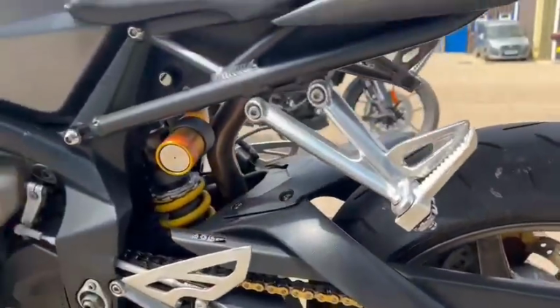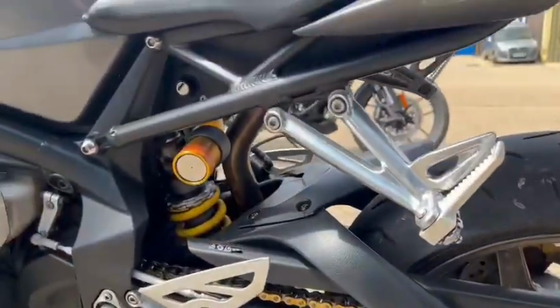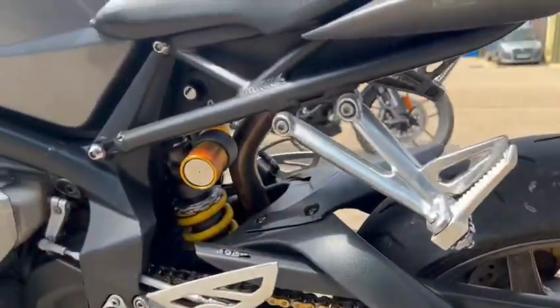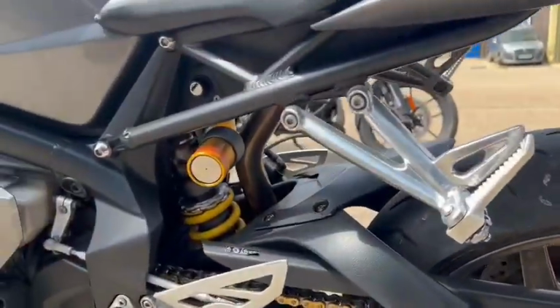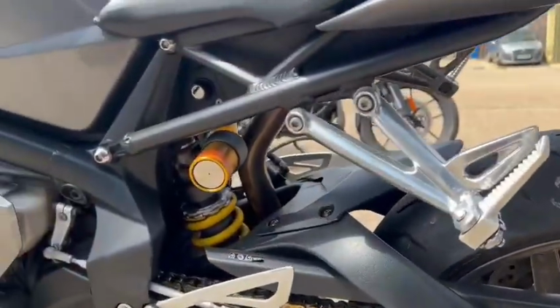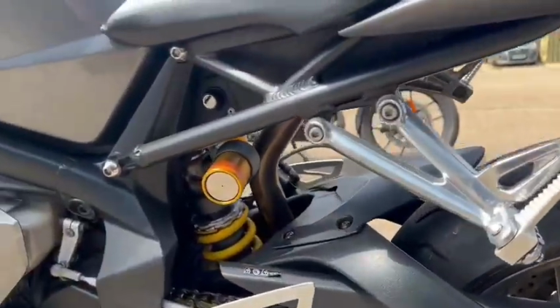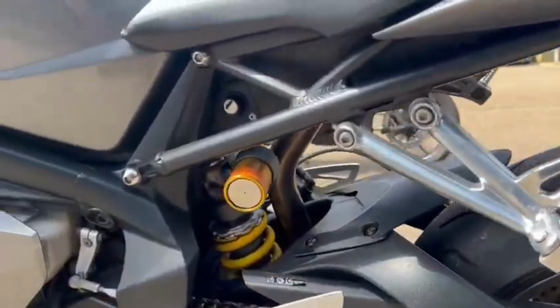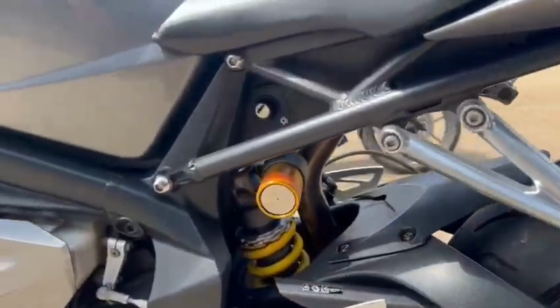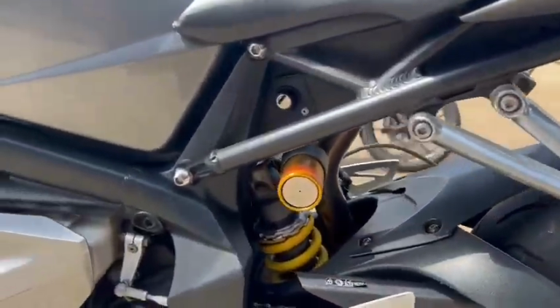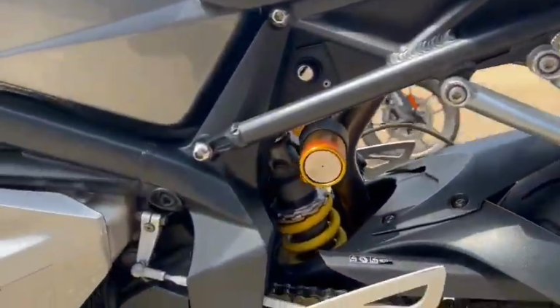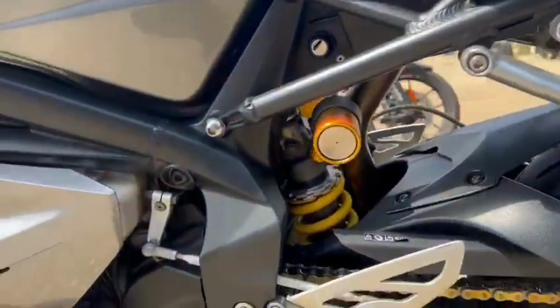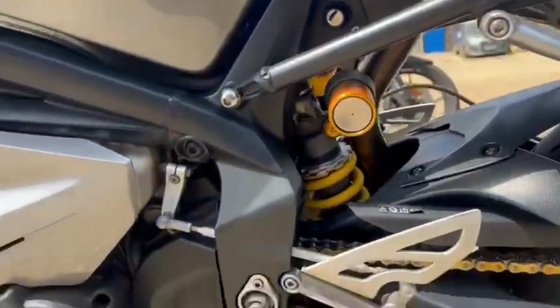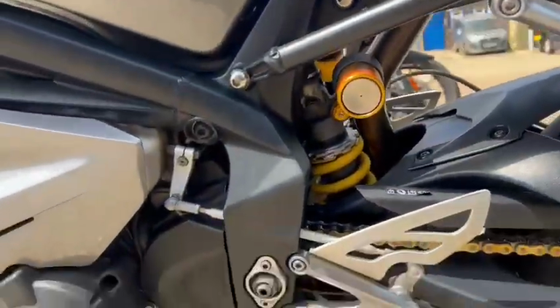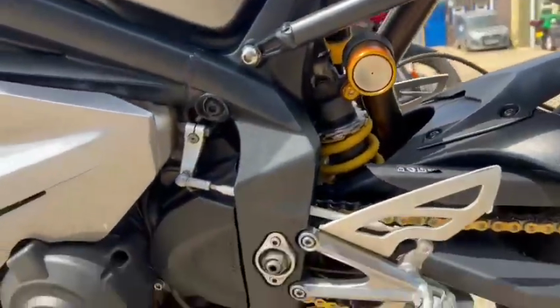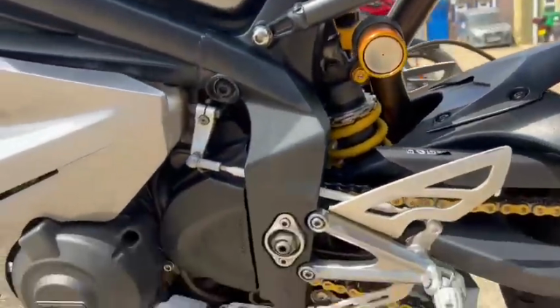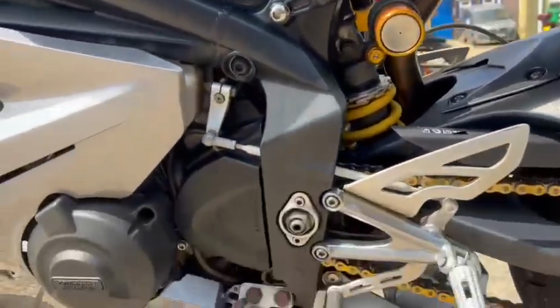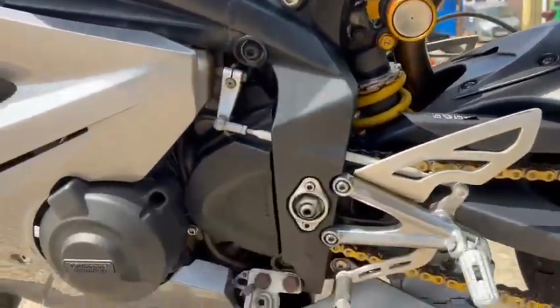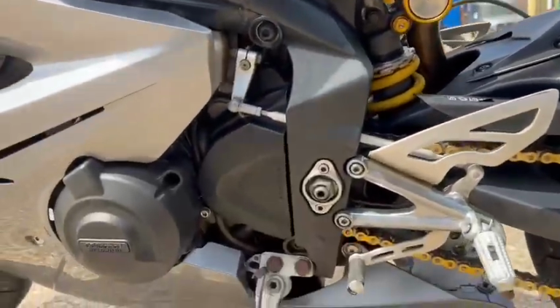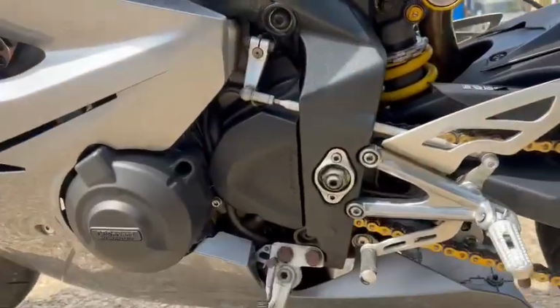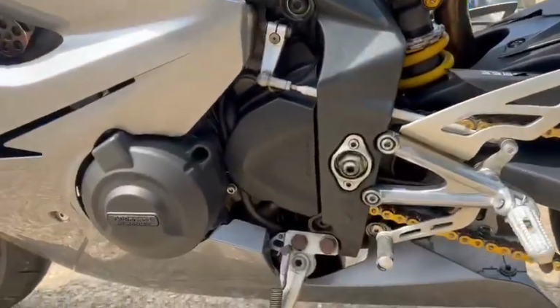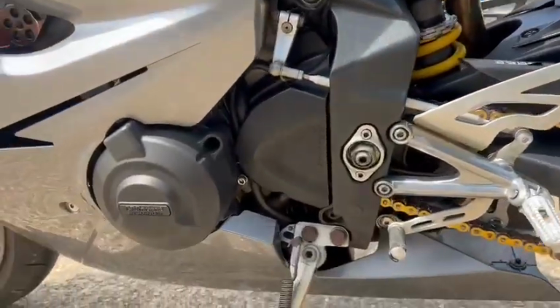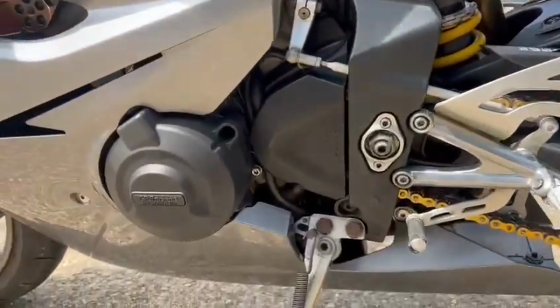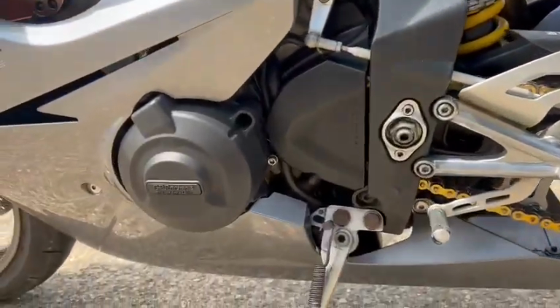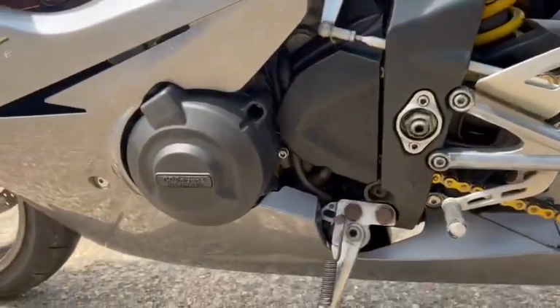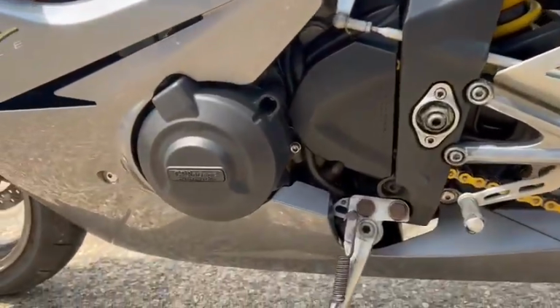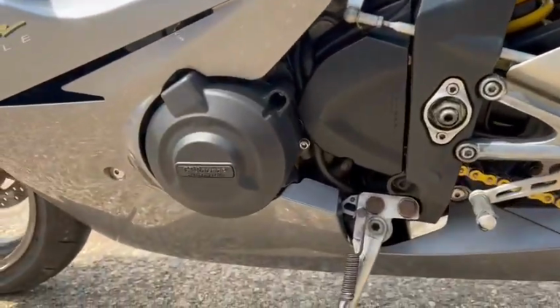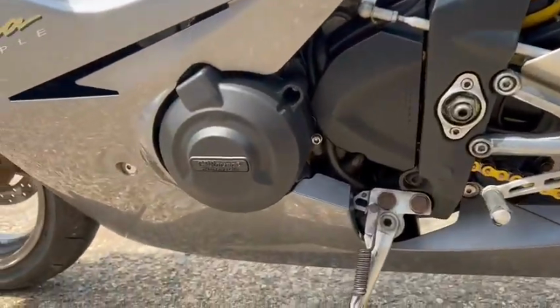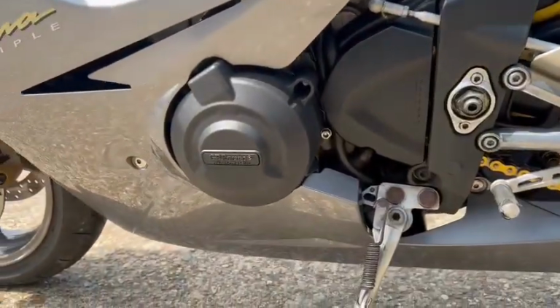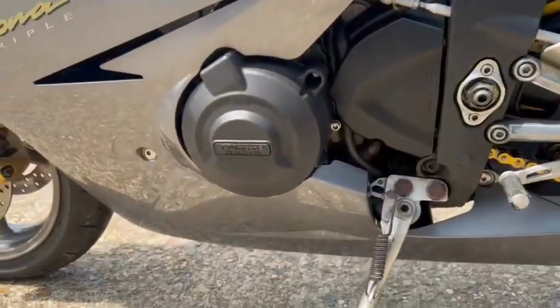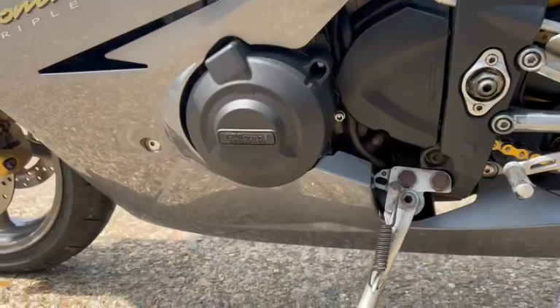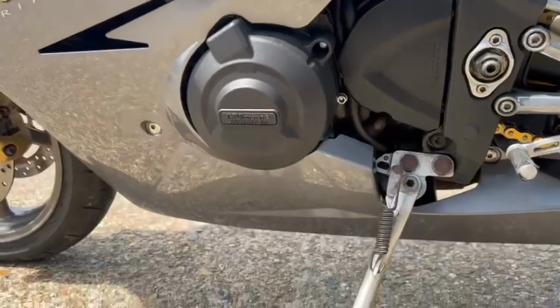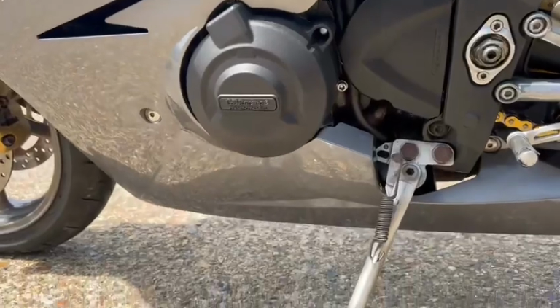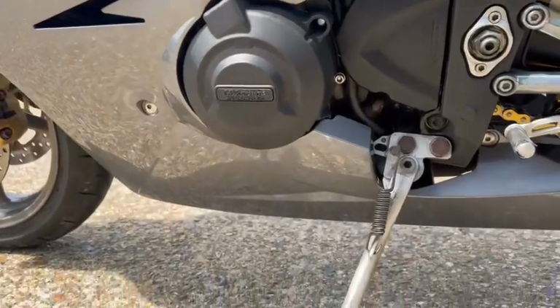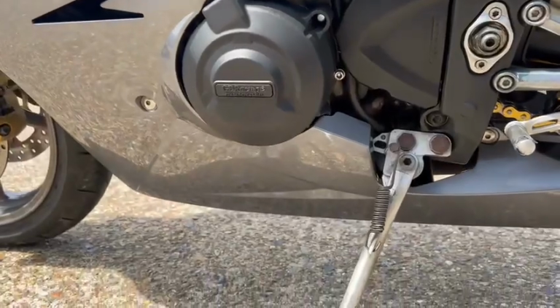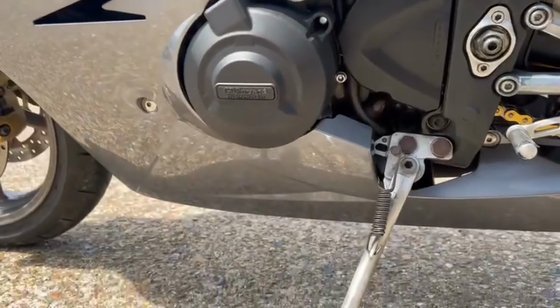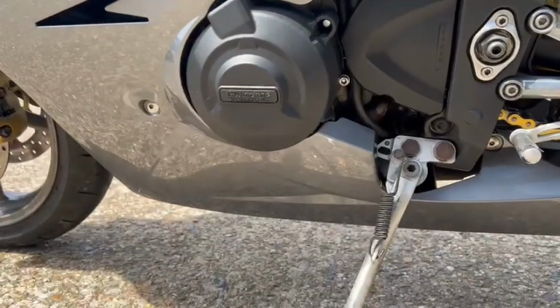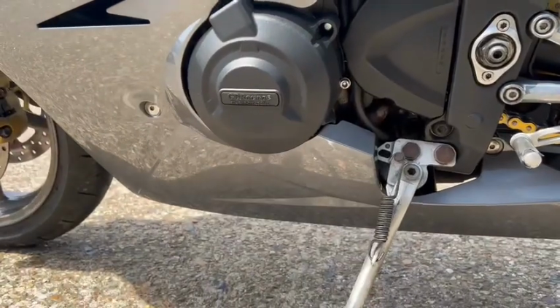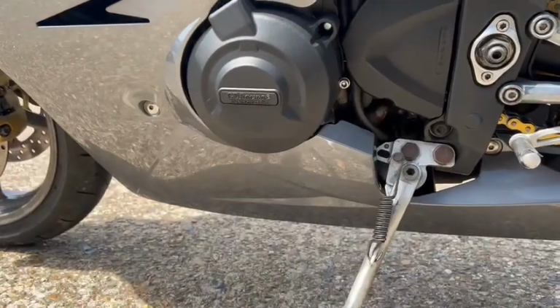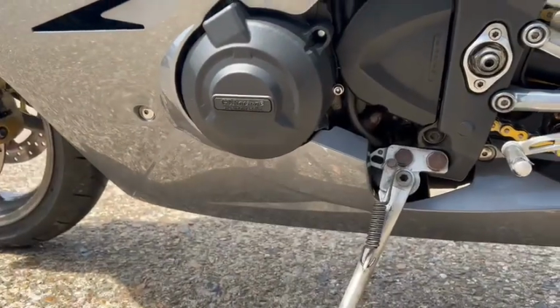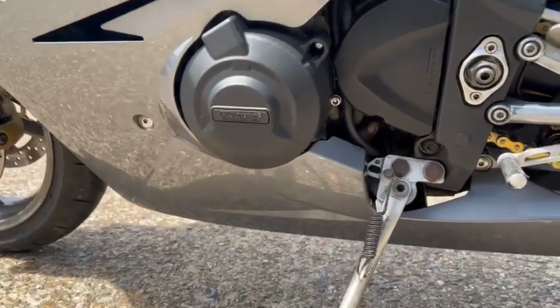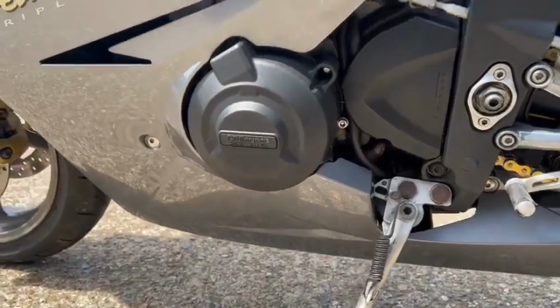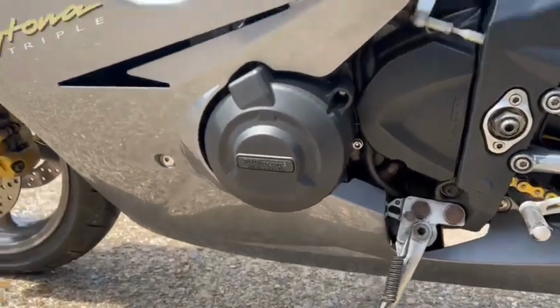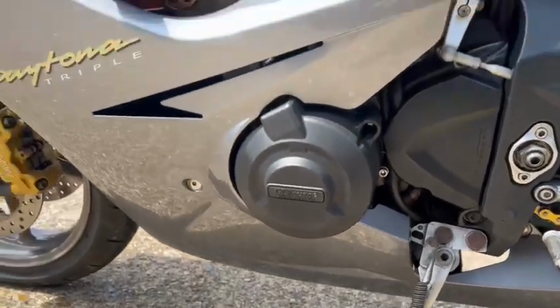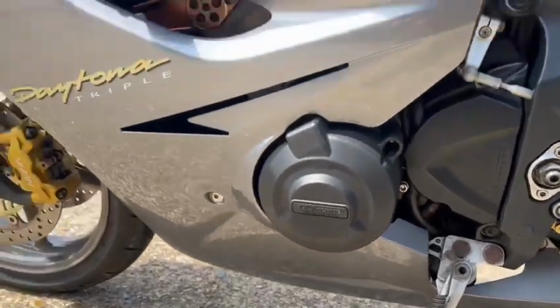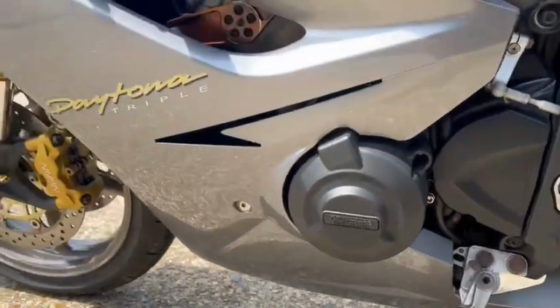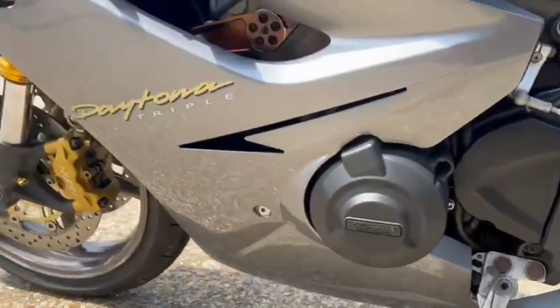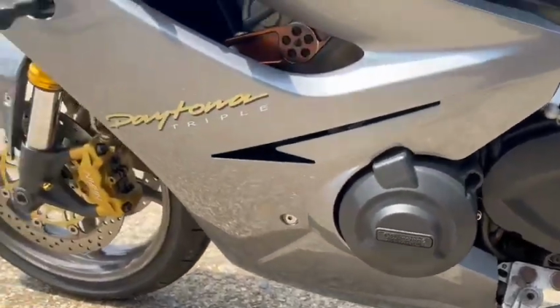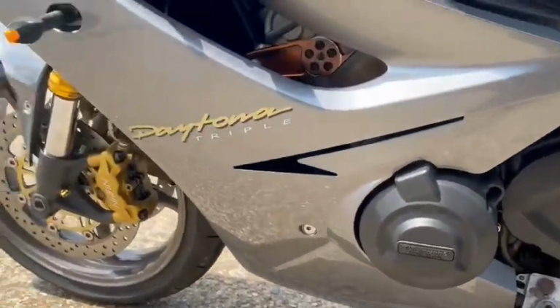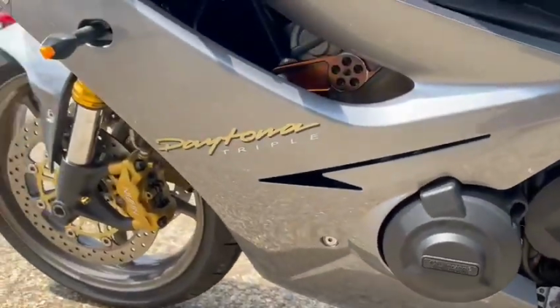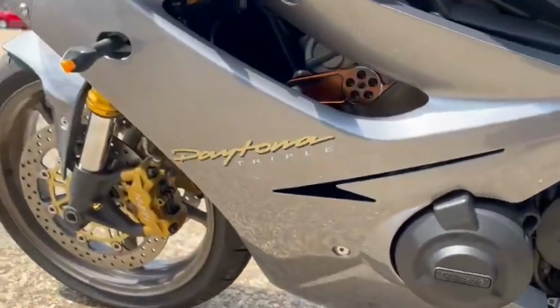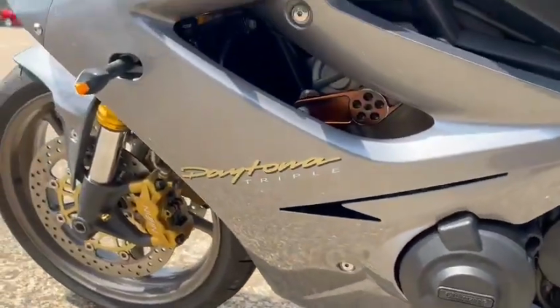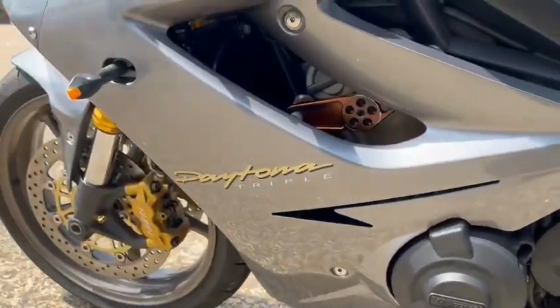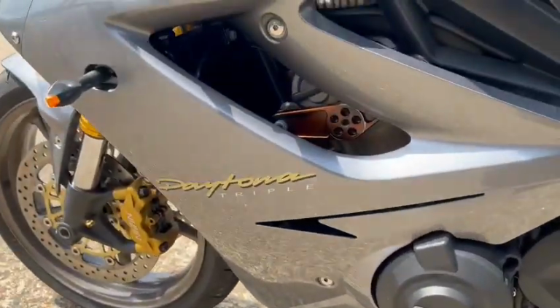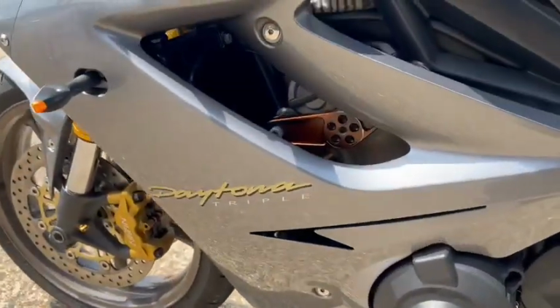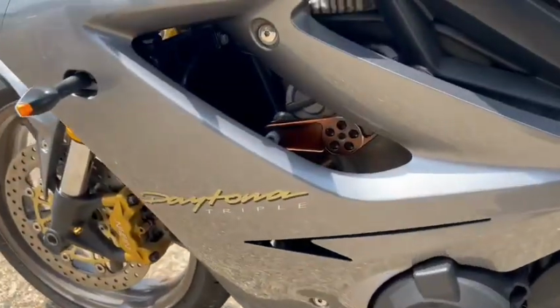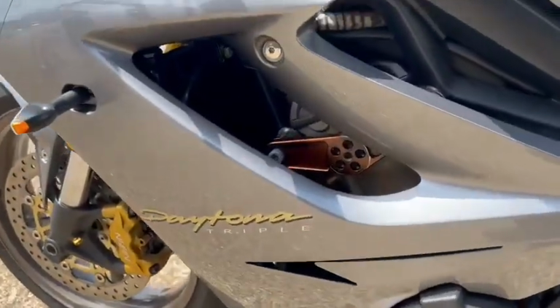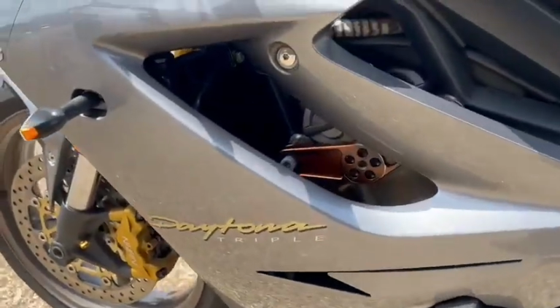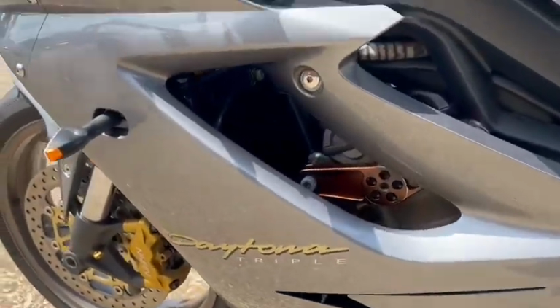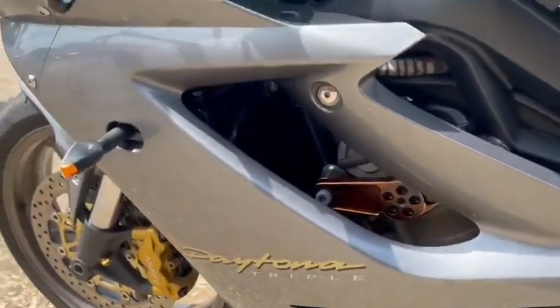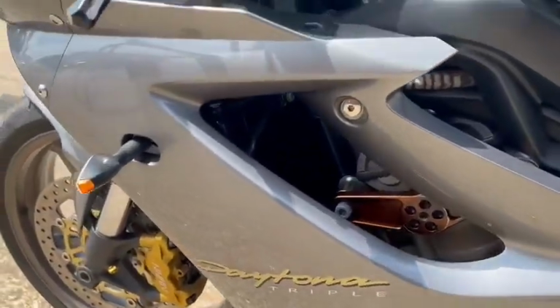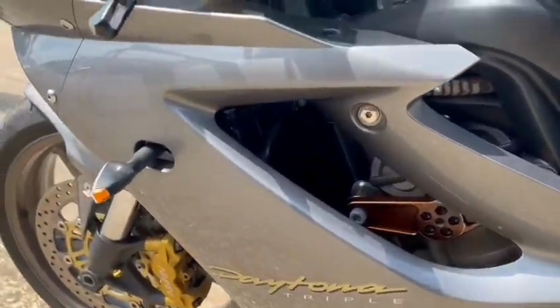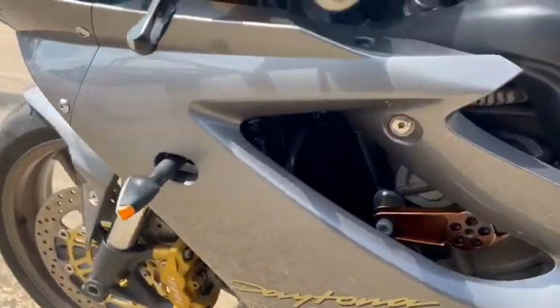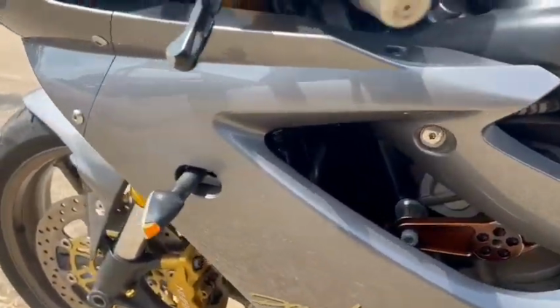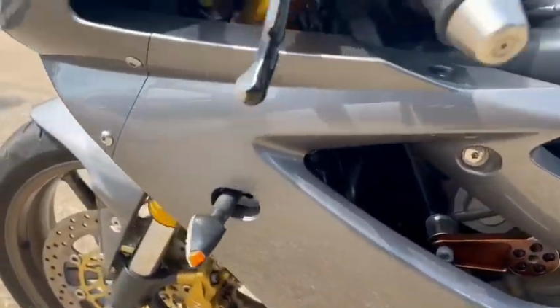It does need a fairing panel, it will look a lot nicer. GB Racing covers this side, the frame's nice on here.